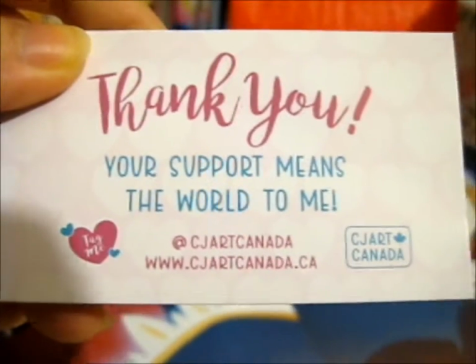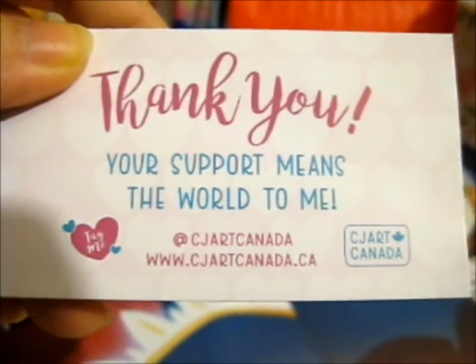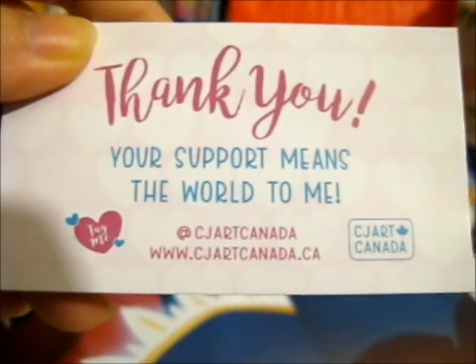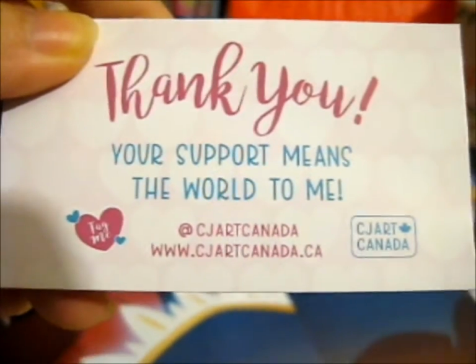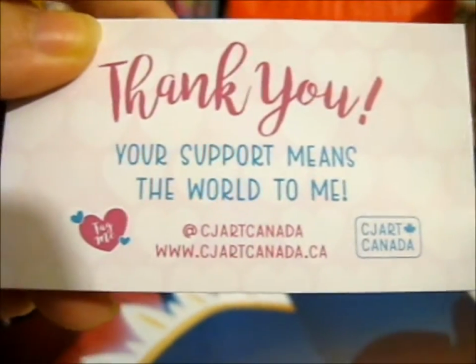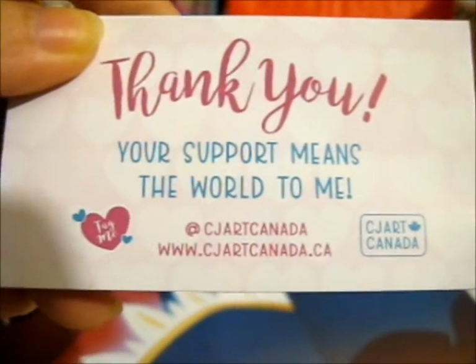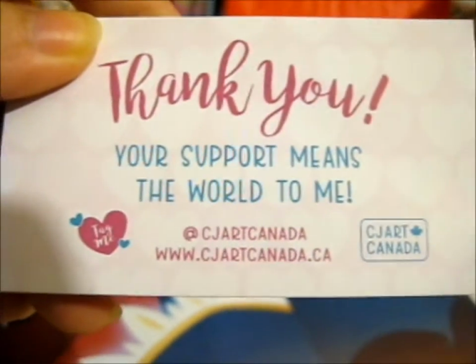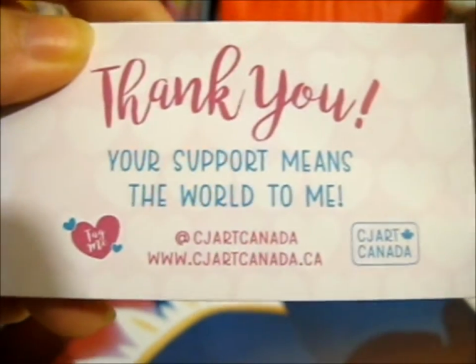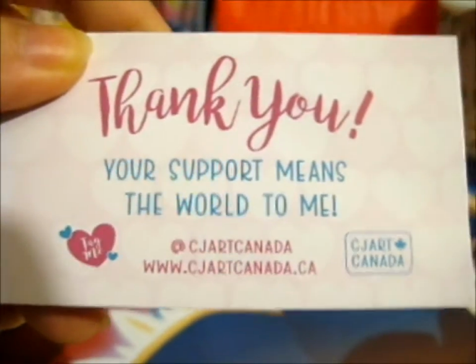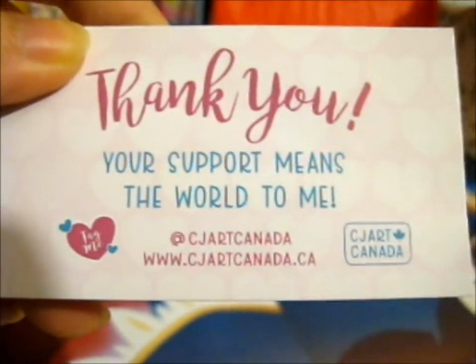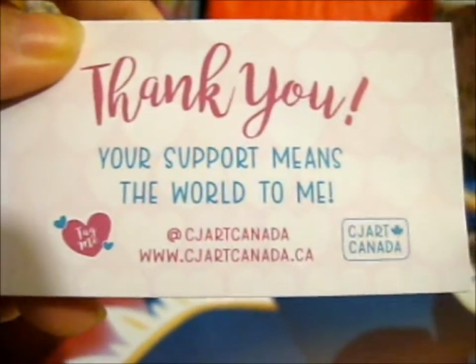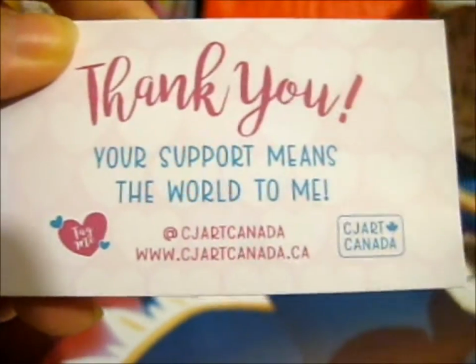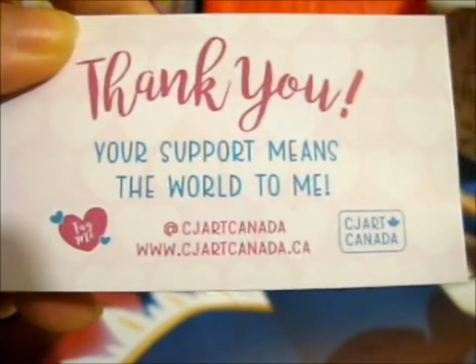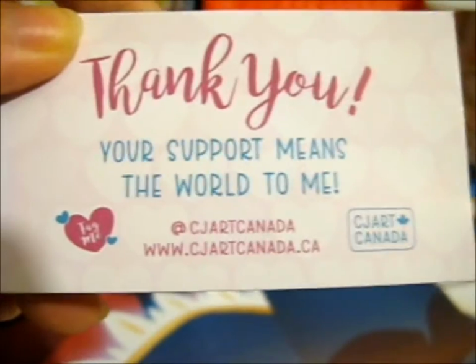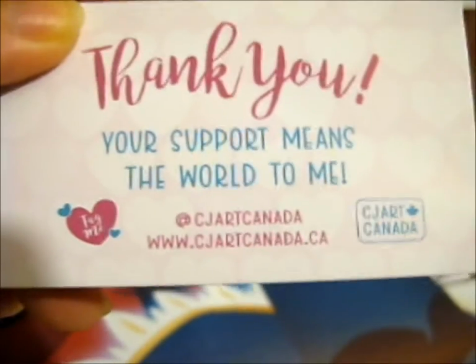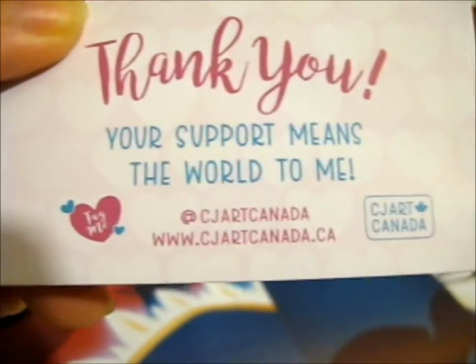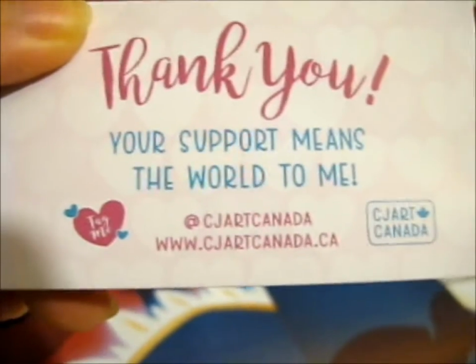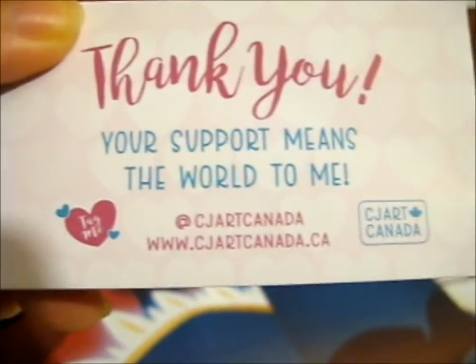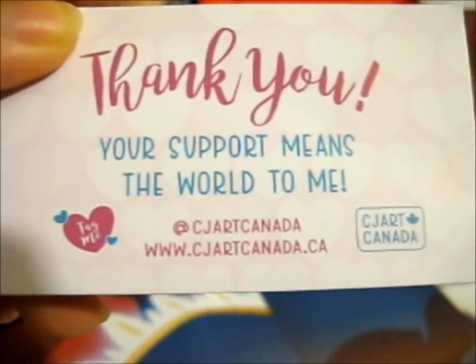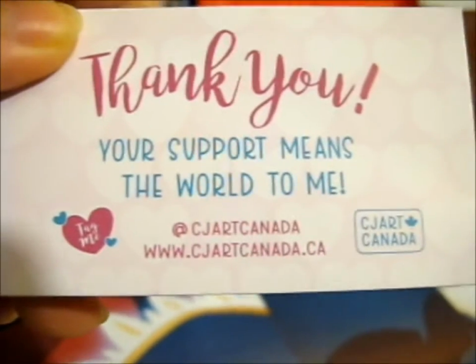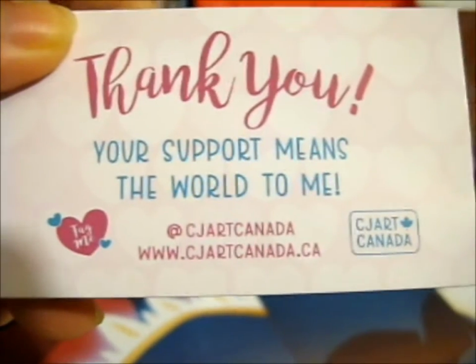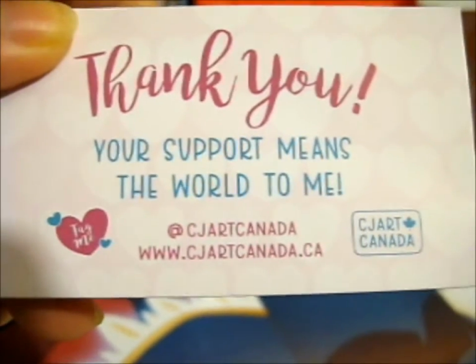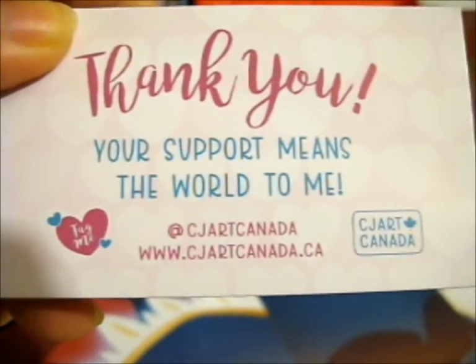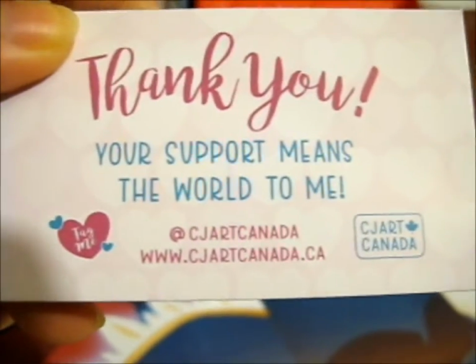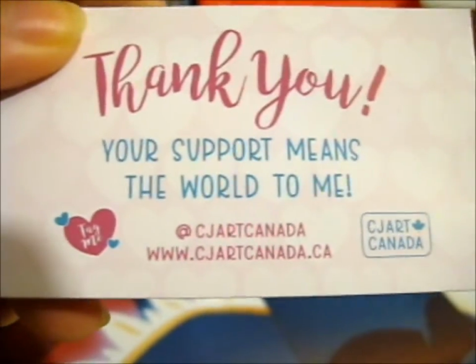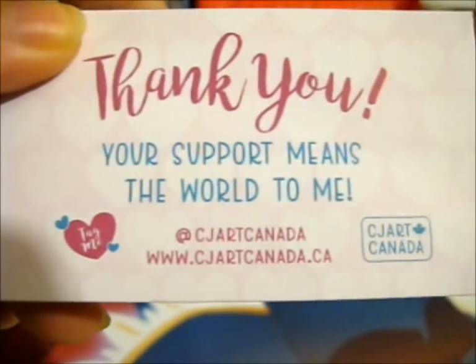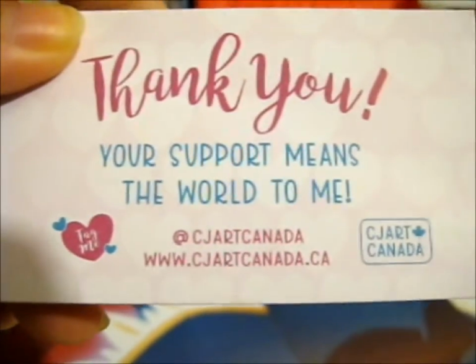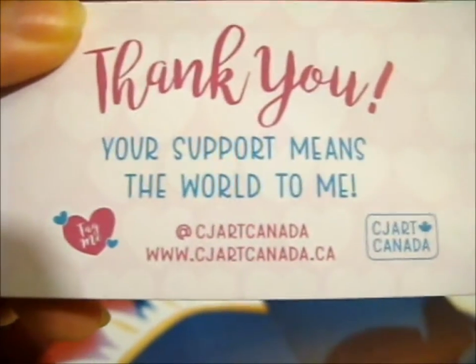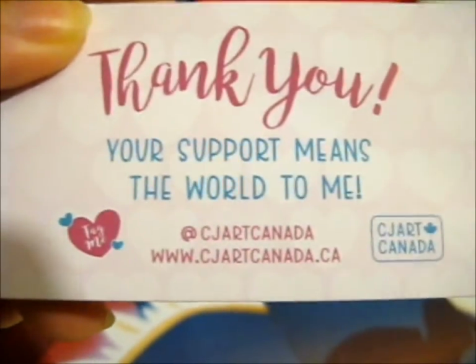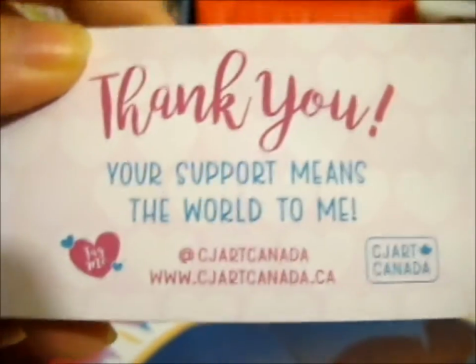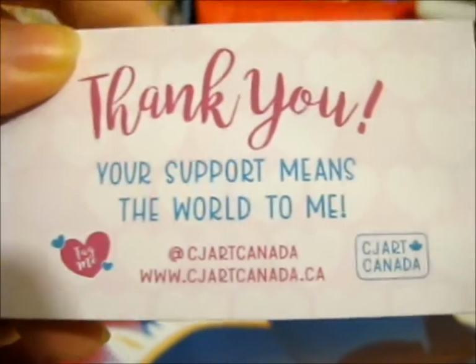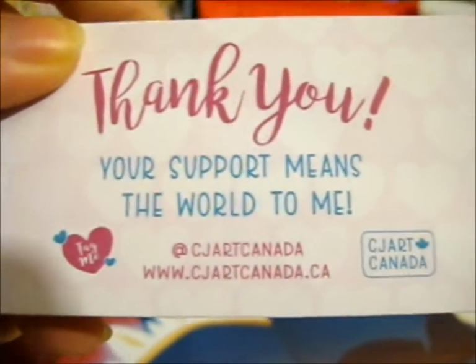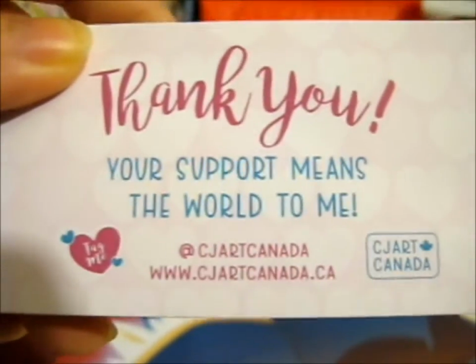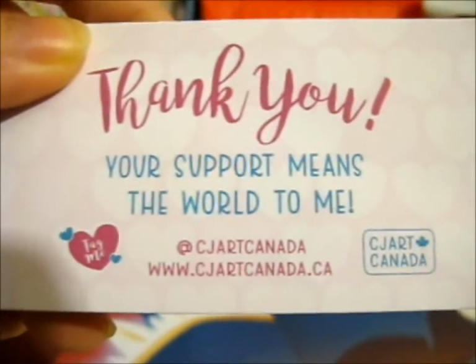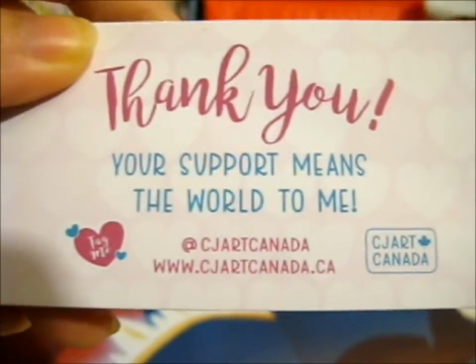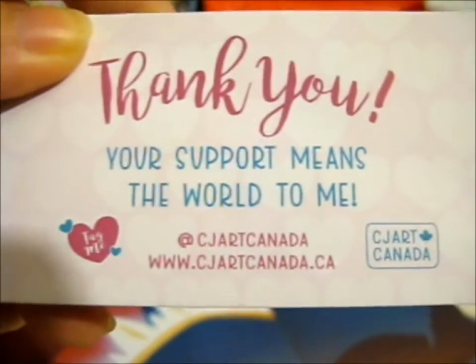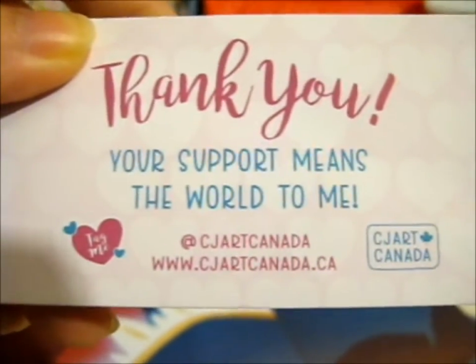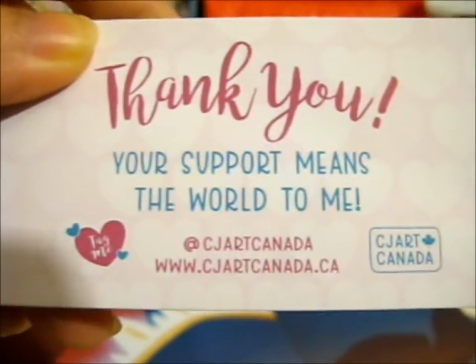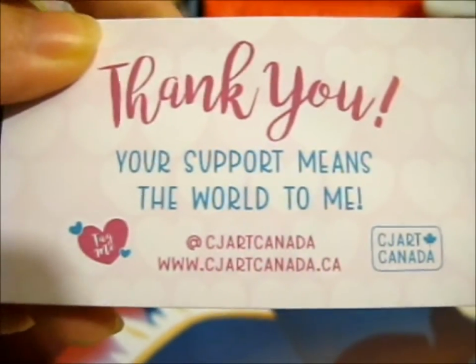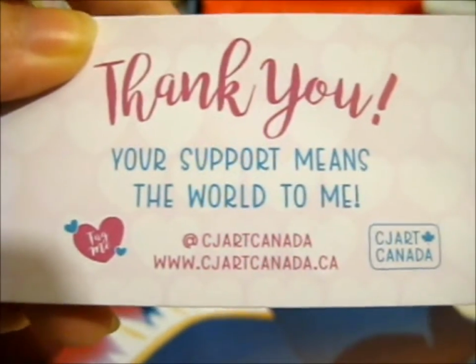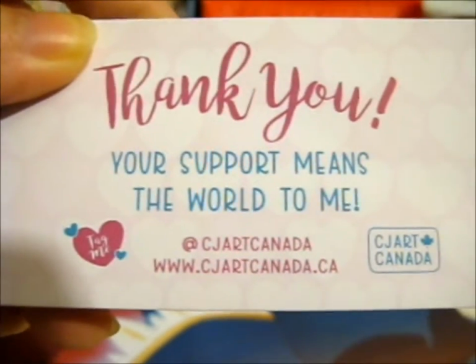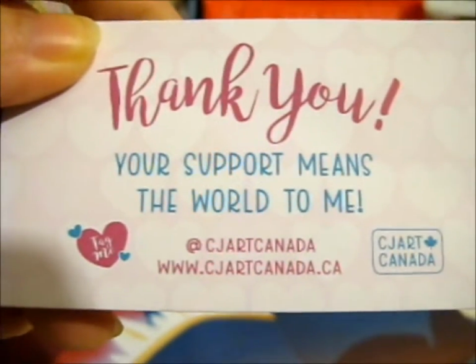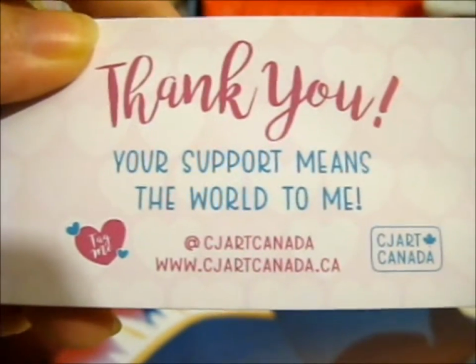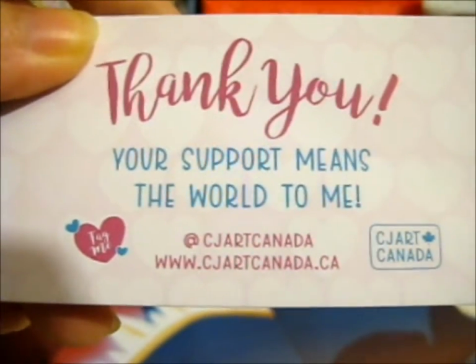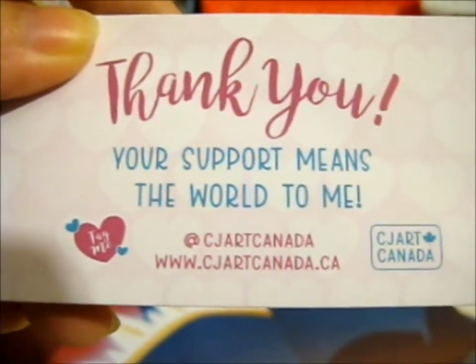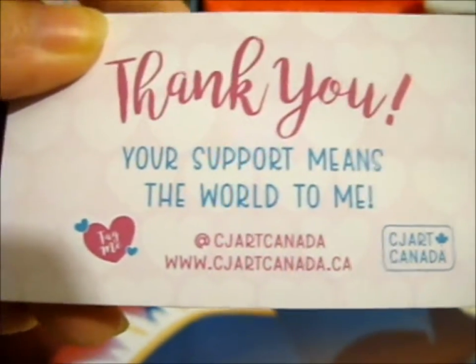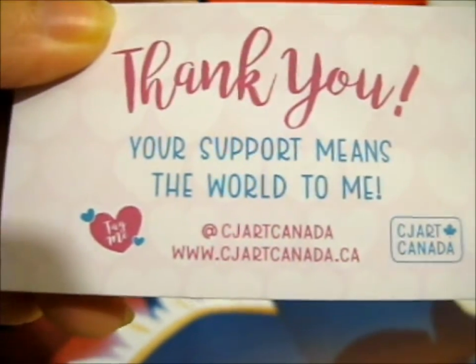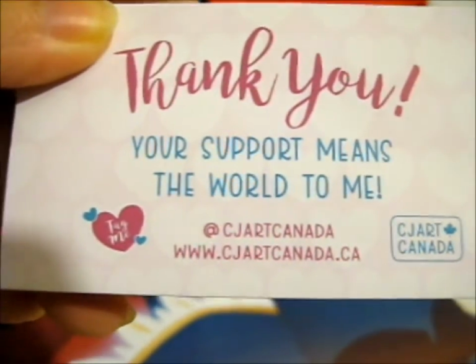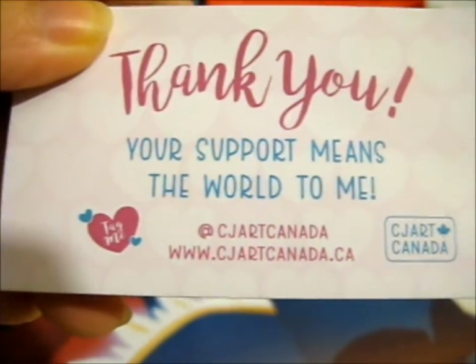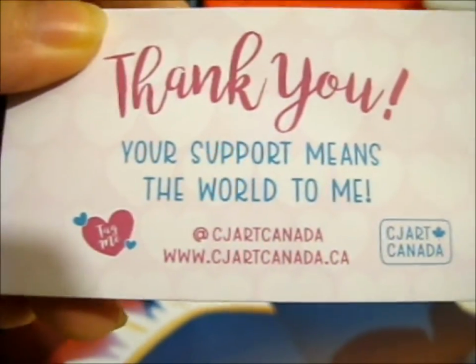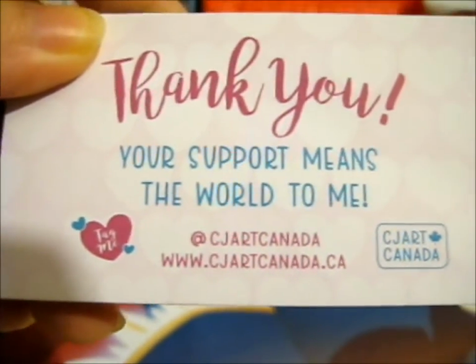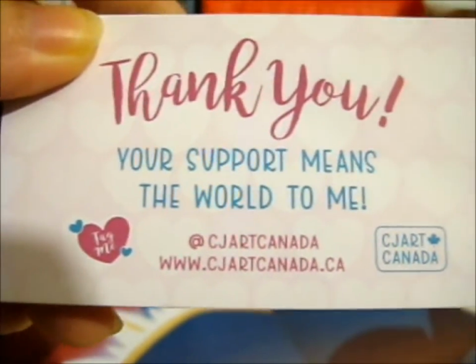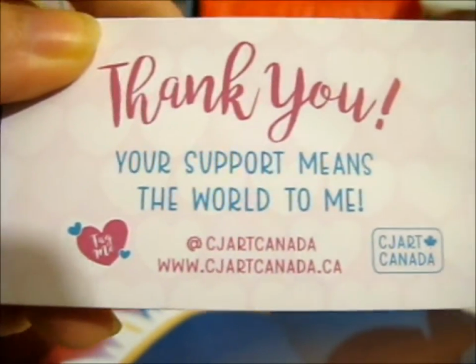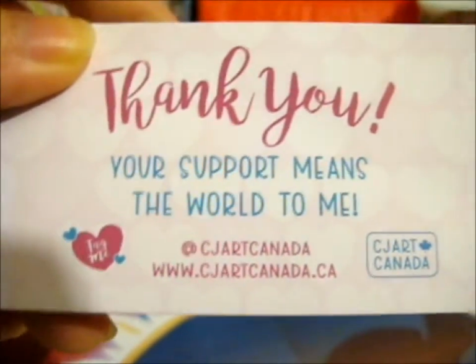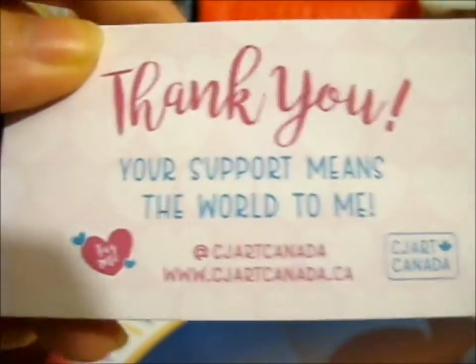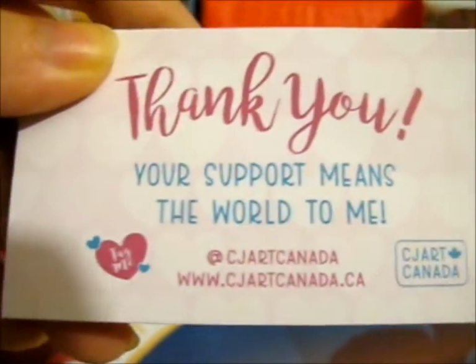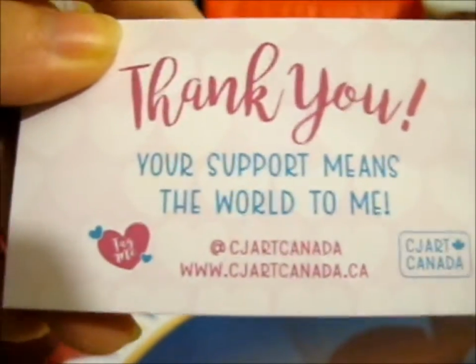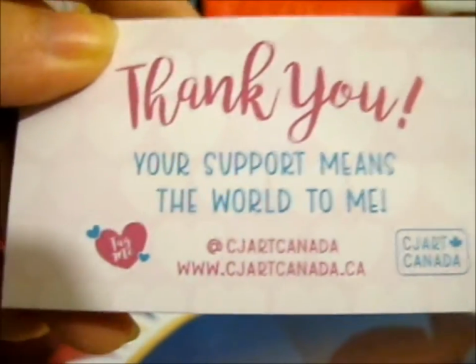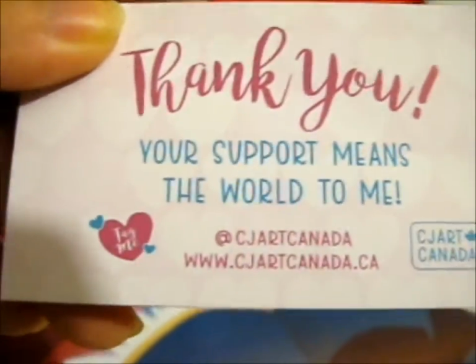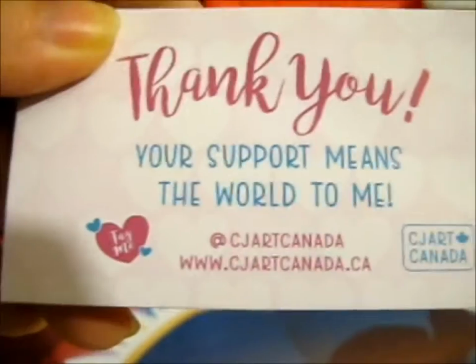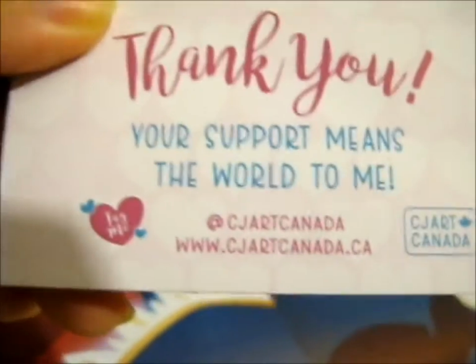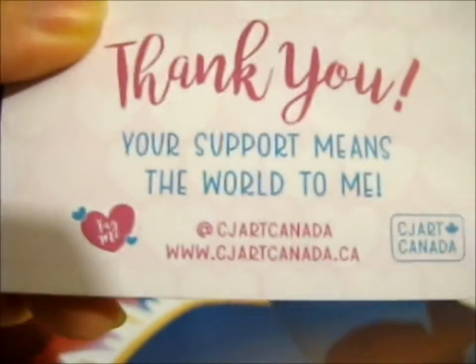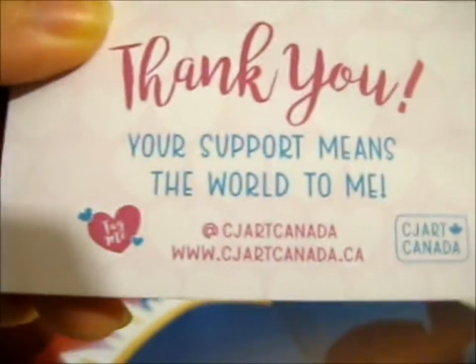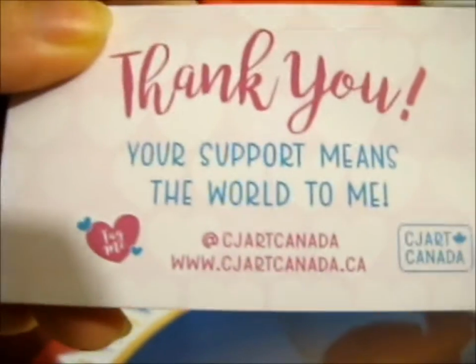Ruth here, and this is from CJR Canada, with lovely, lovely pins, as you probably know by now.